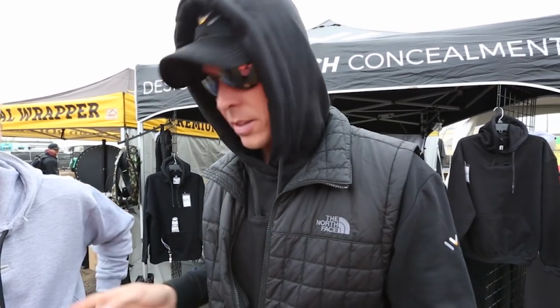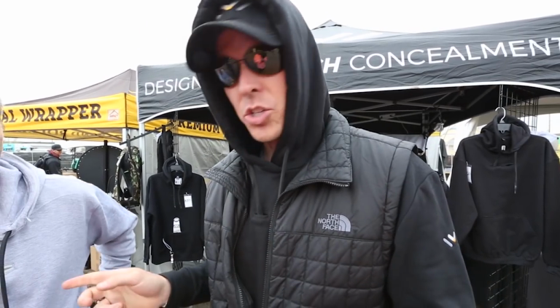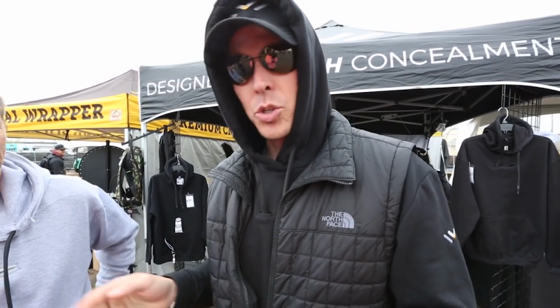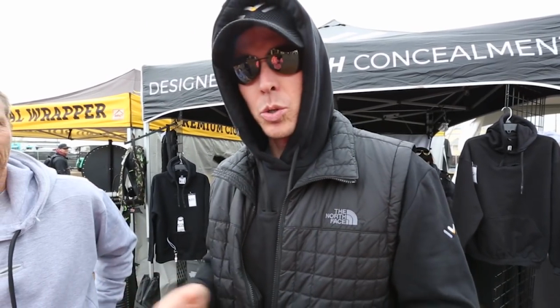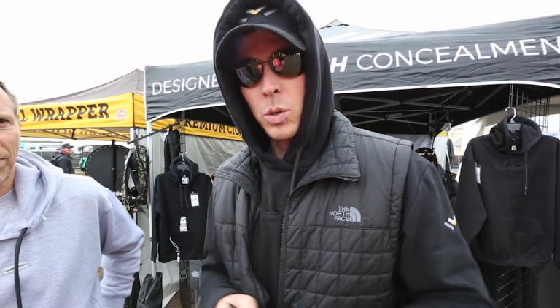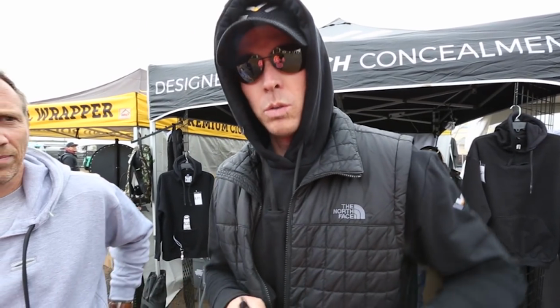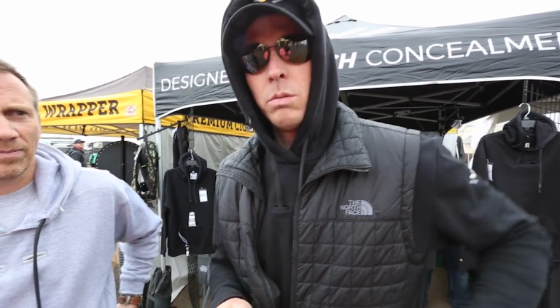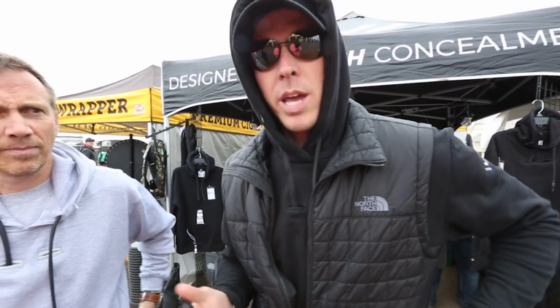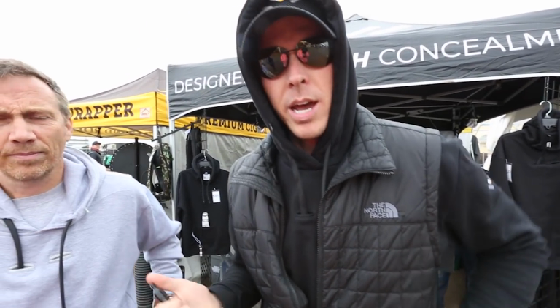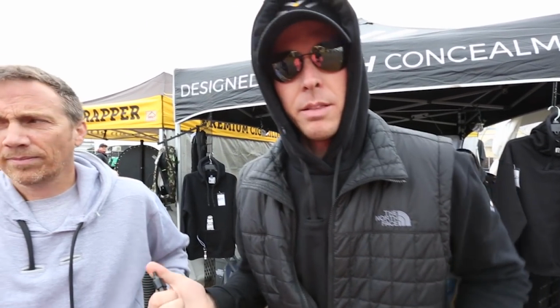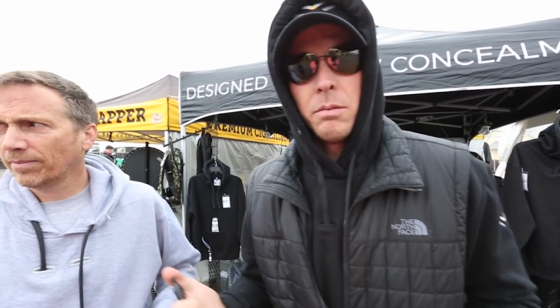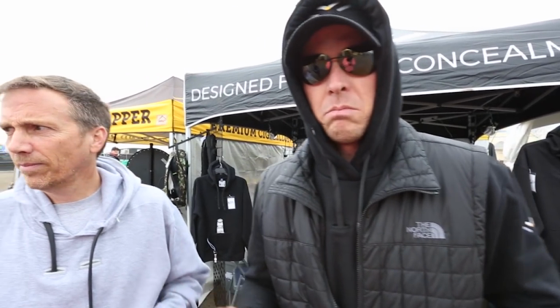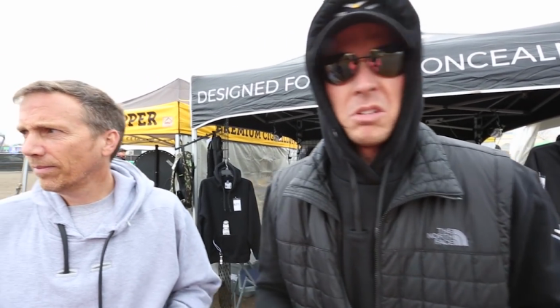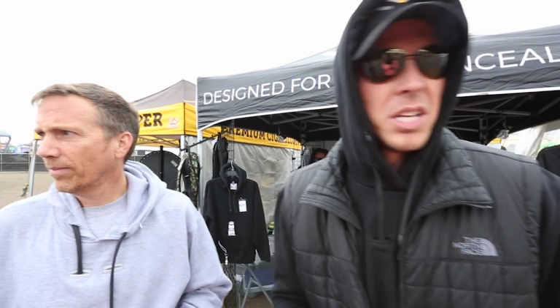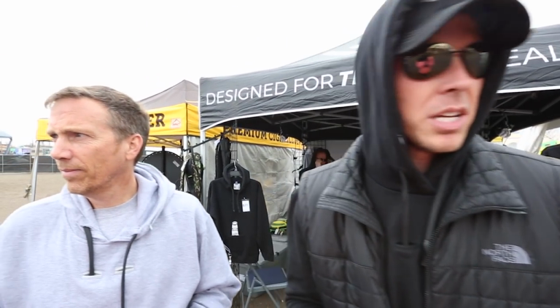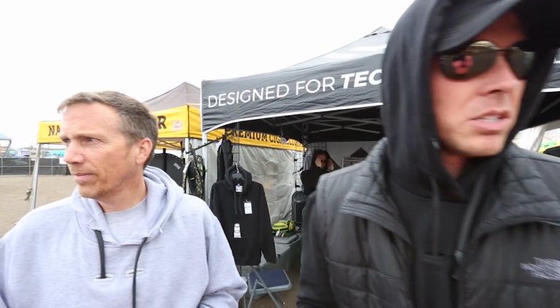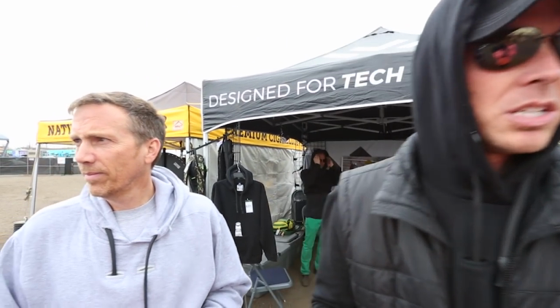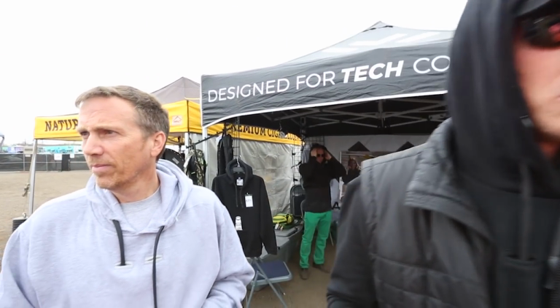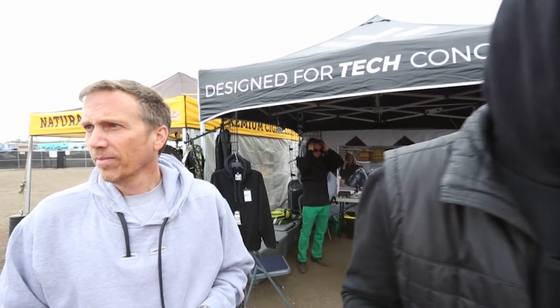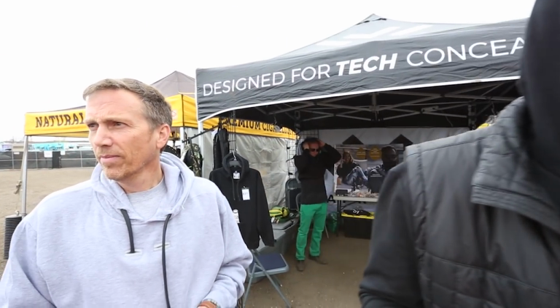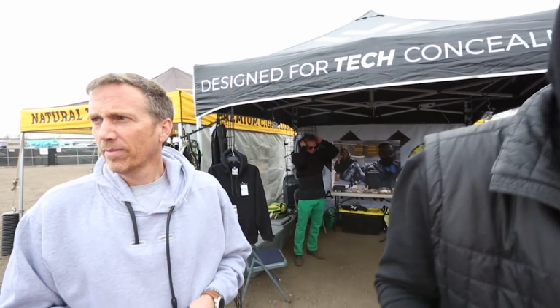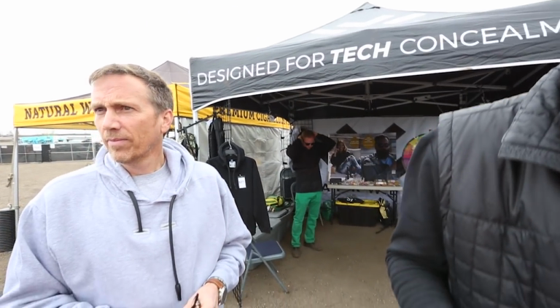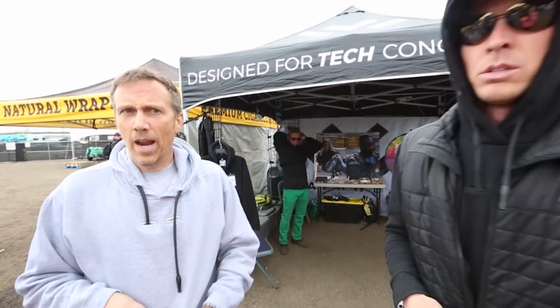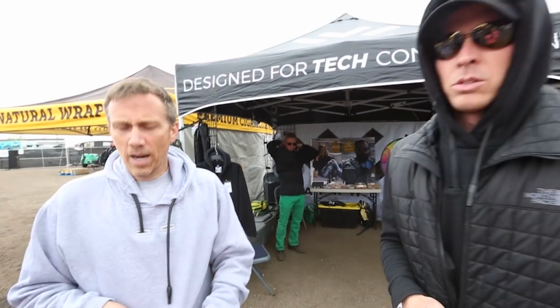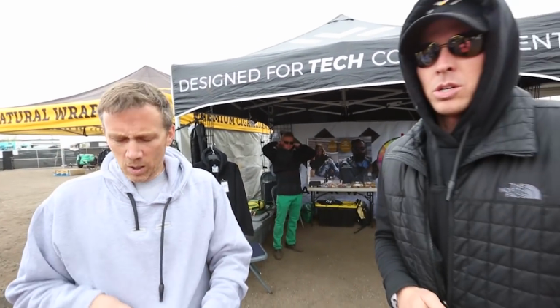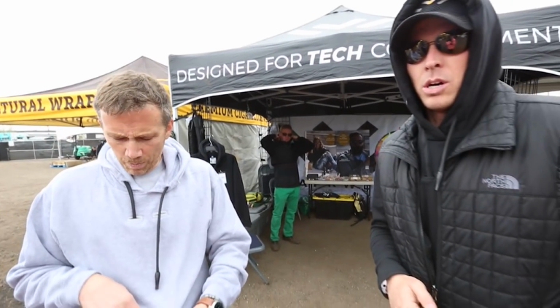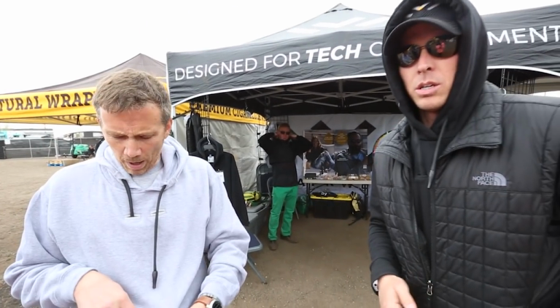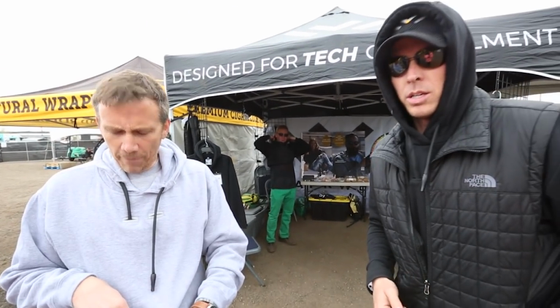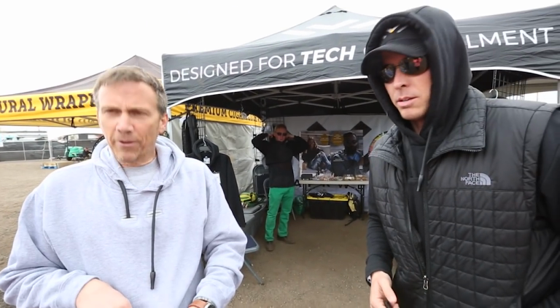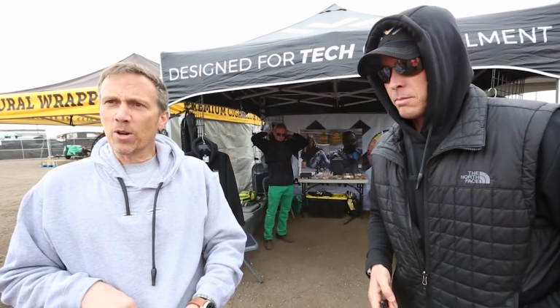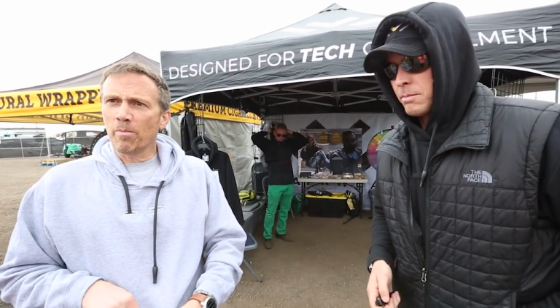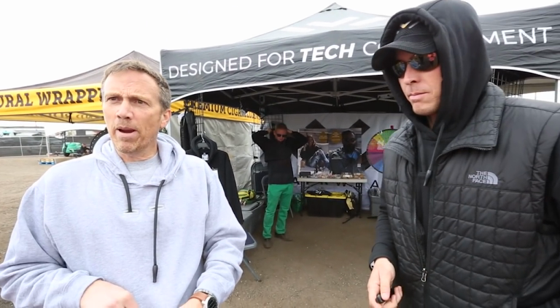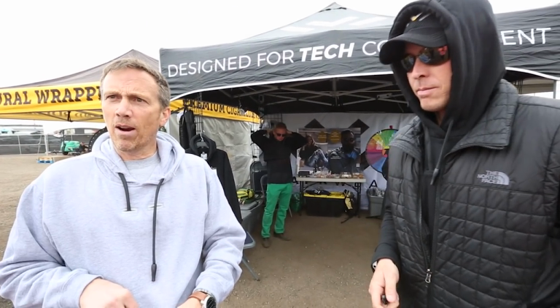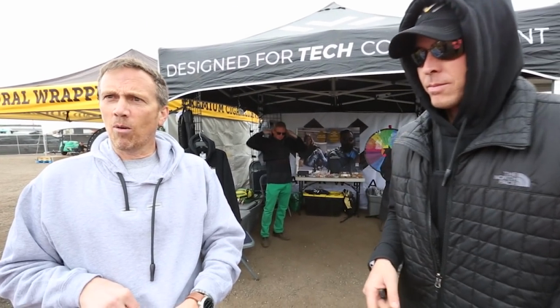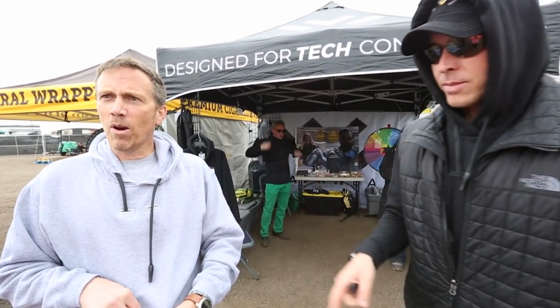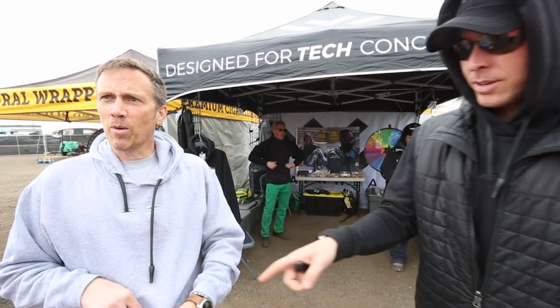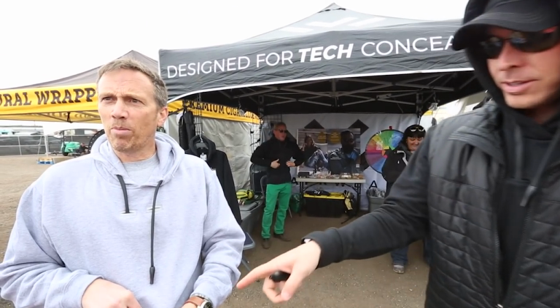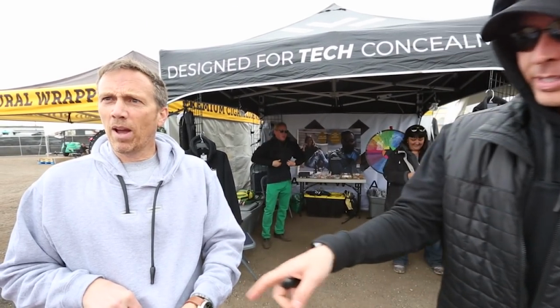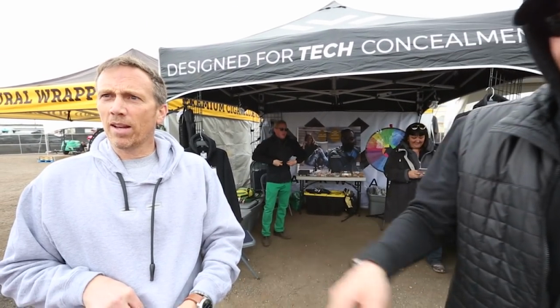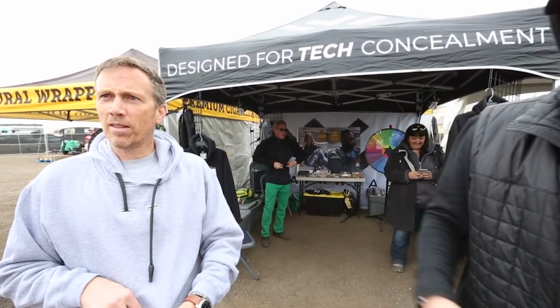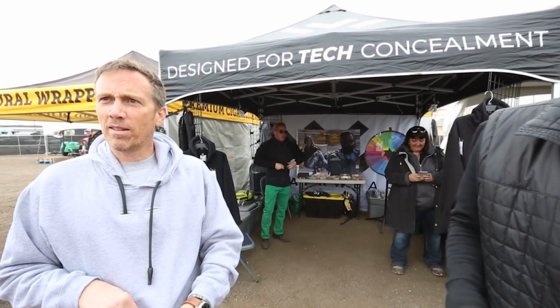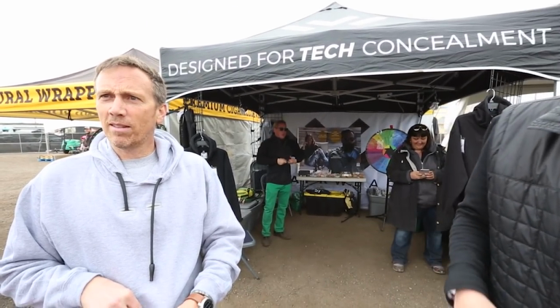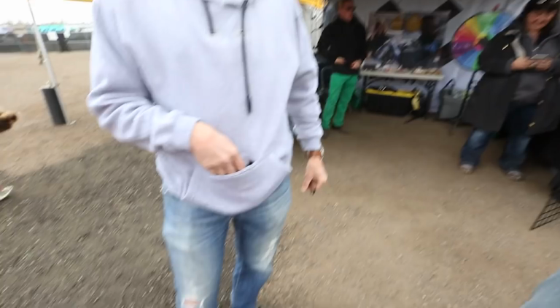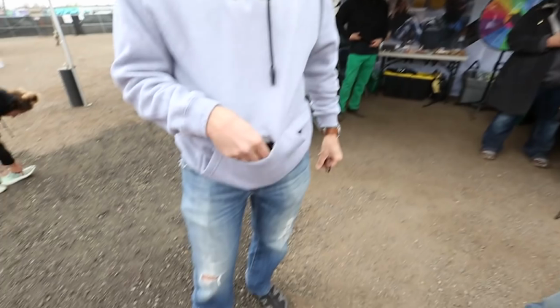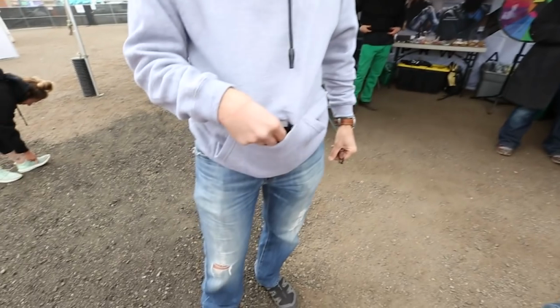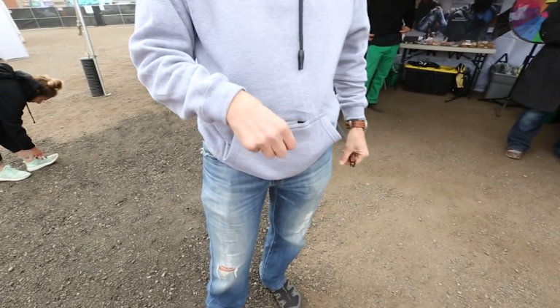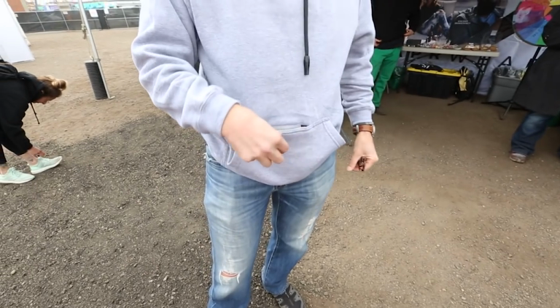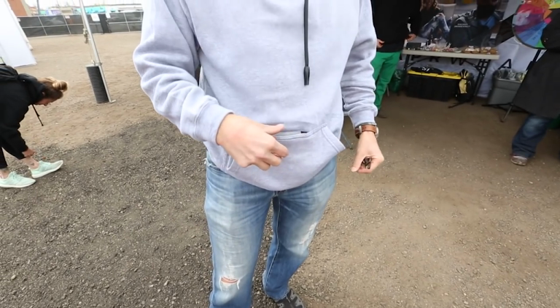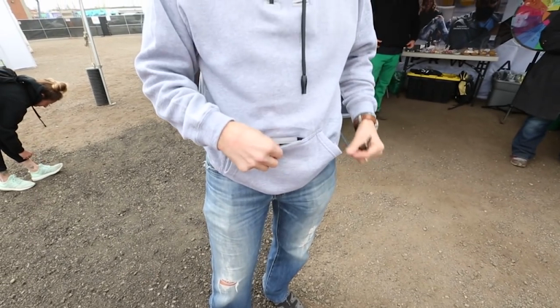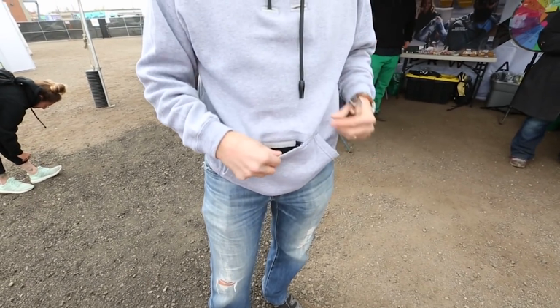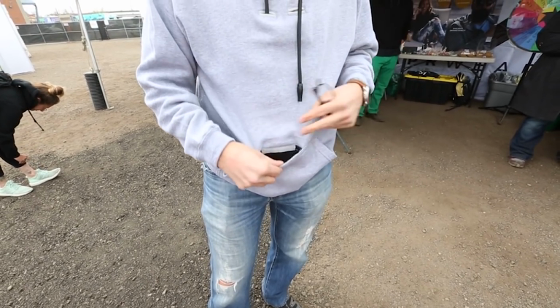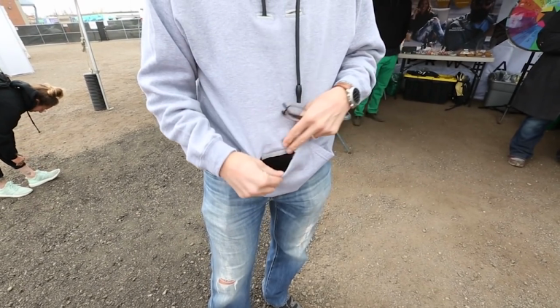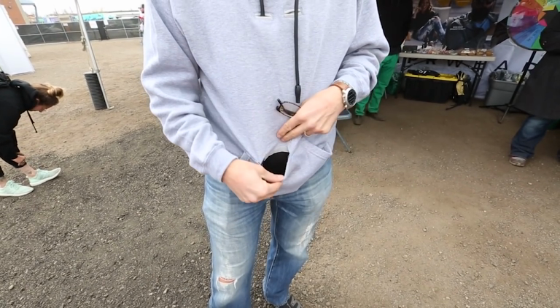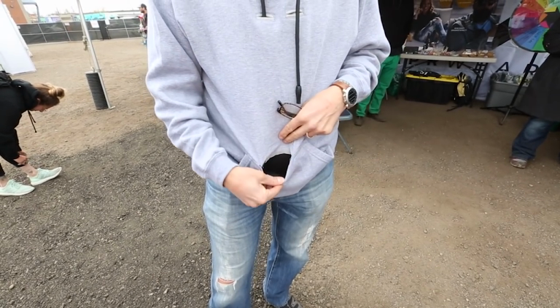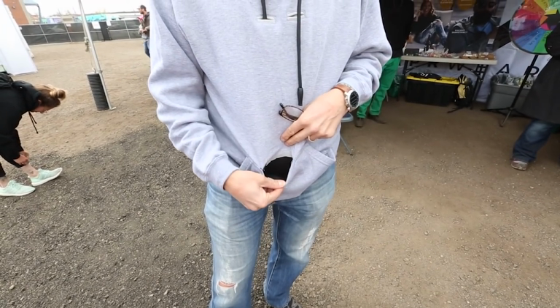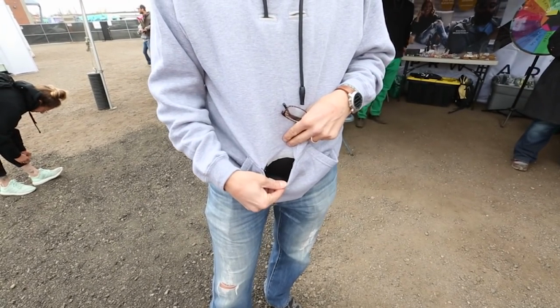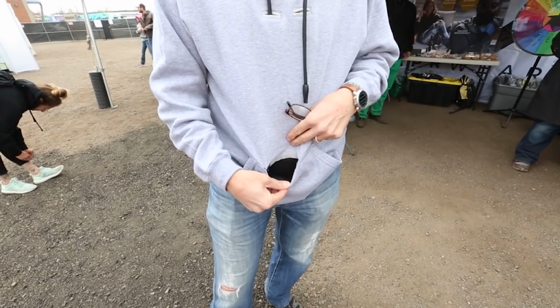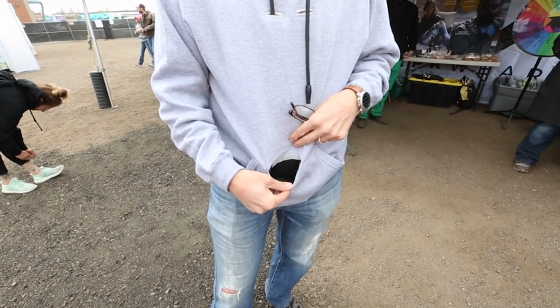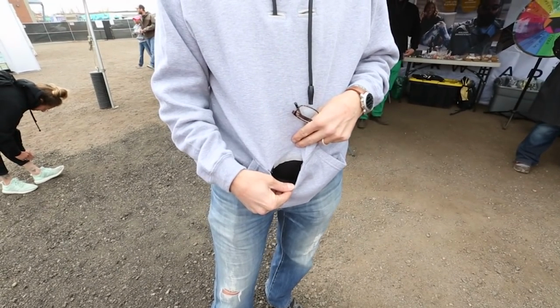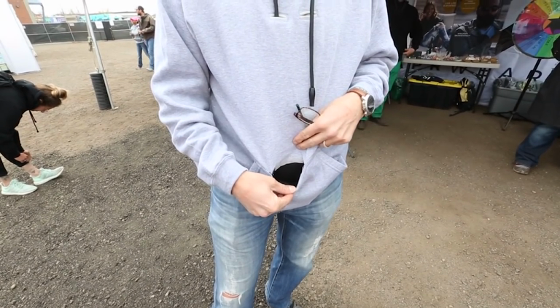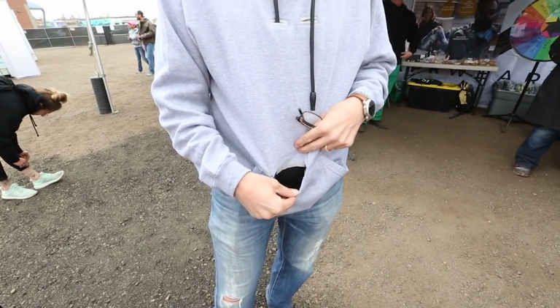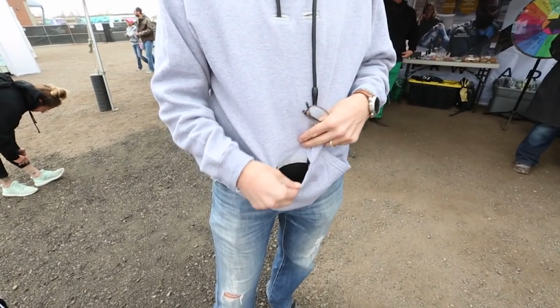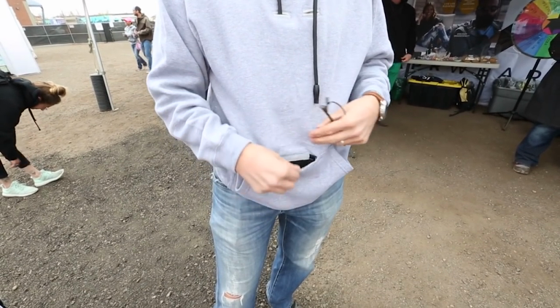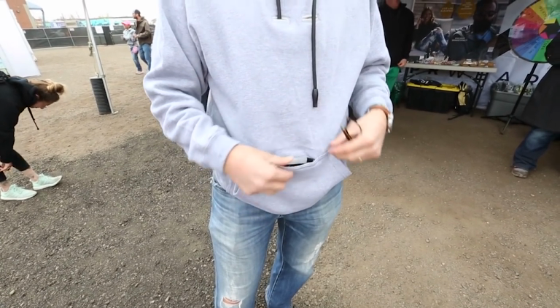And the Juul. Yeah, the nicotine Juul. And a spot for your beer when you're playing. Exactly. A little koozie. Nice.